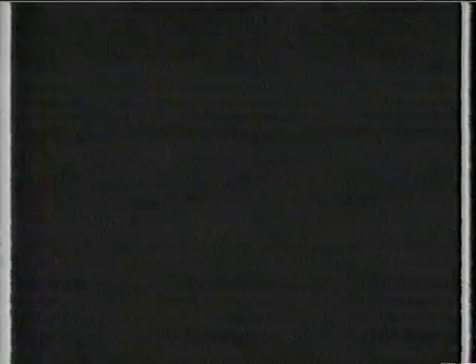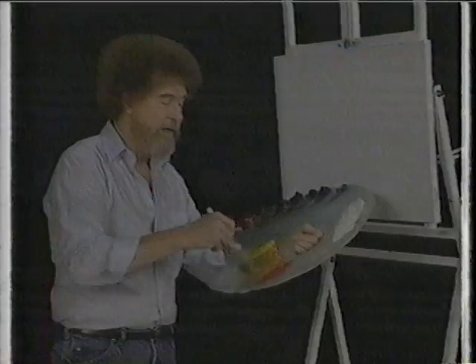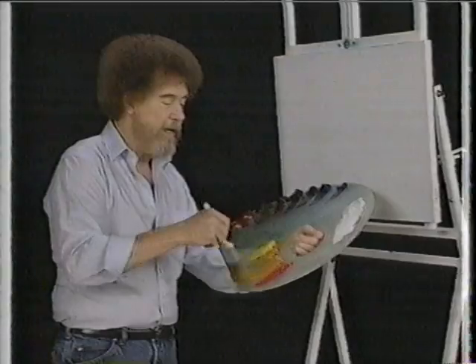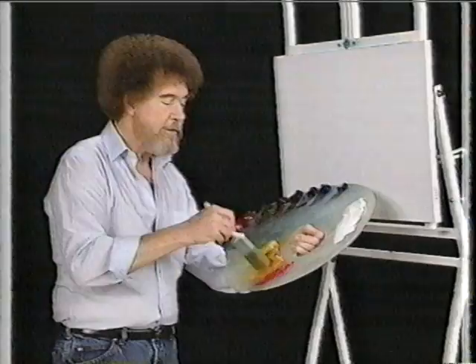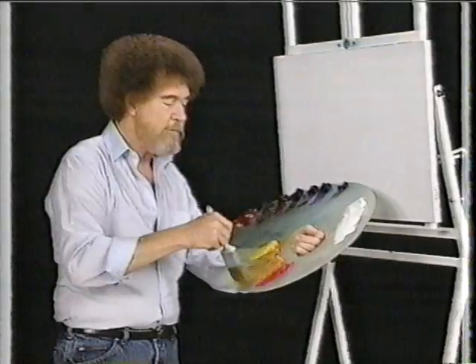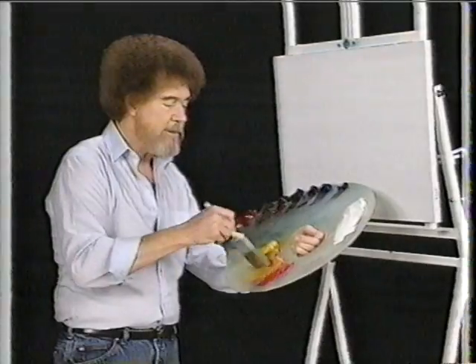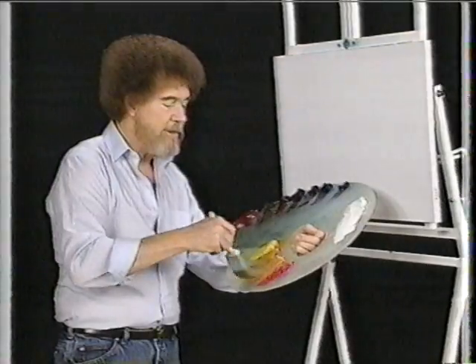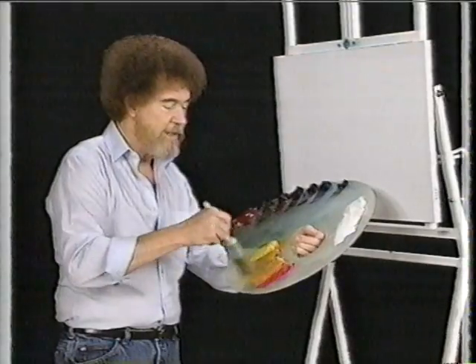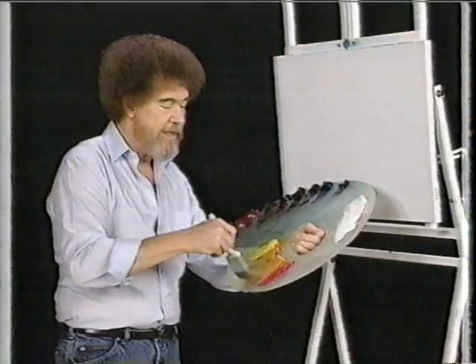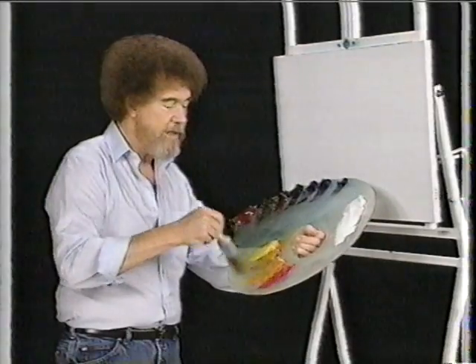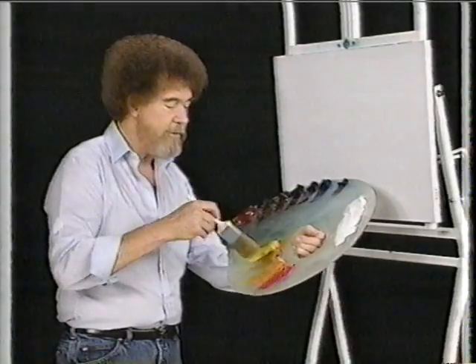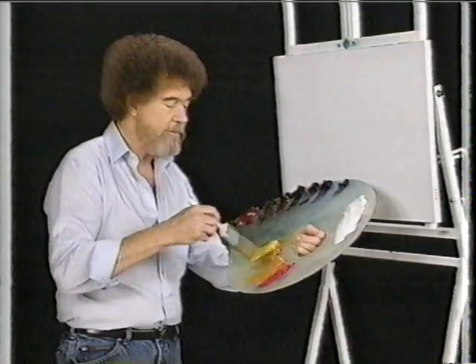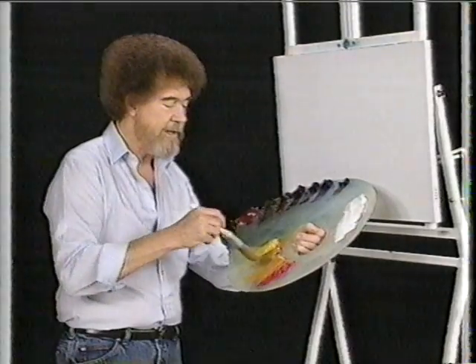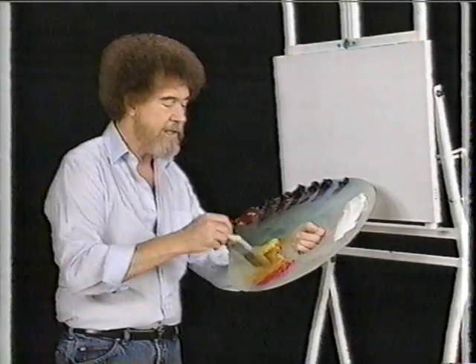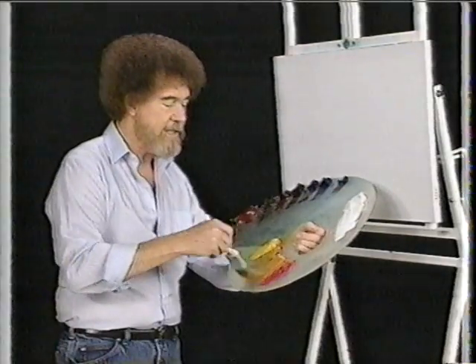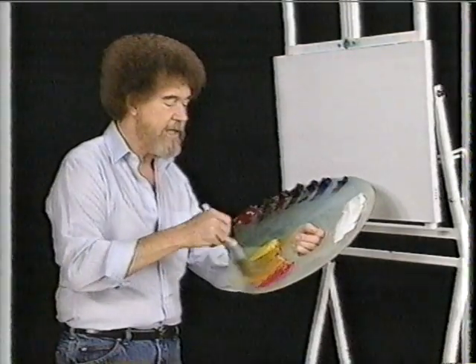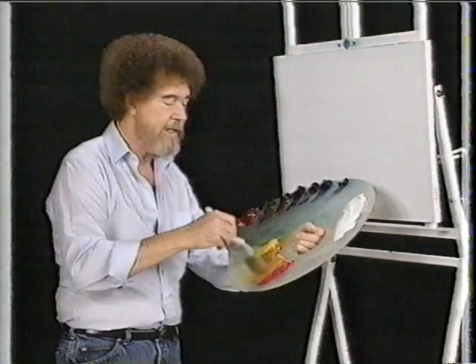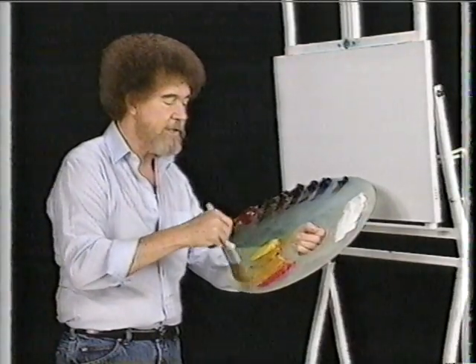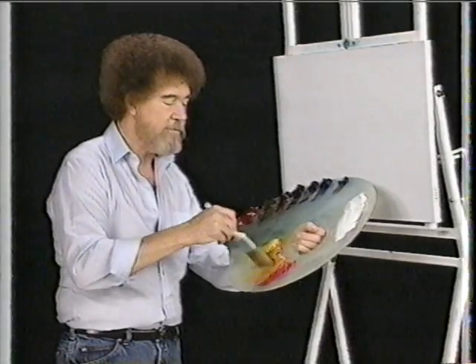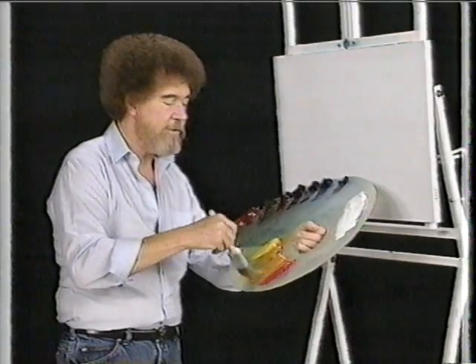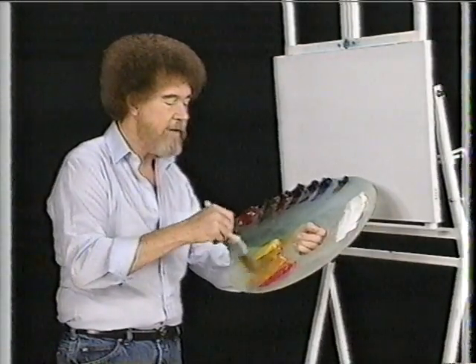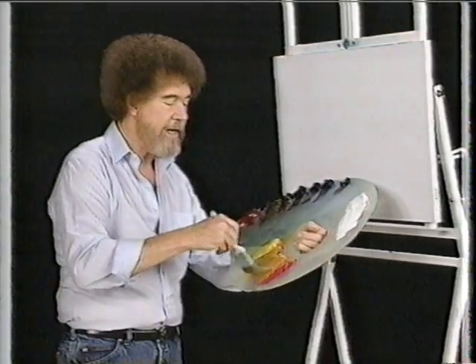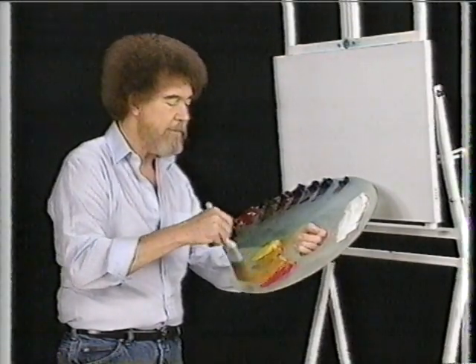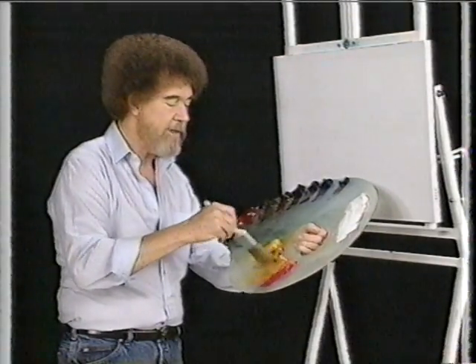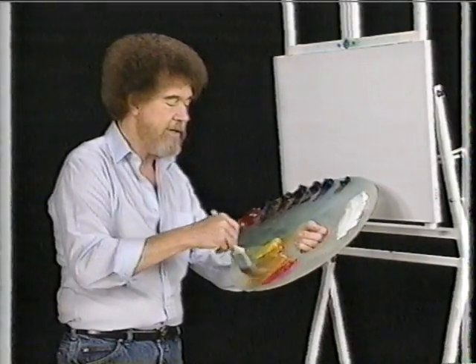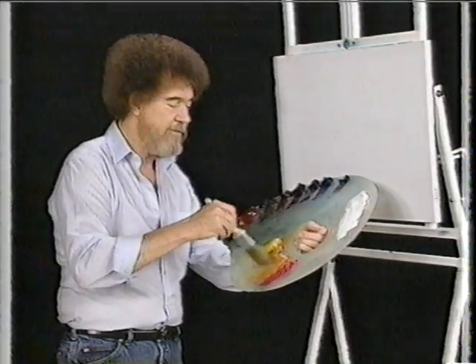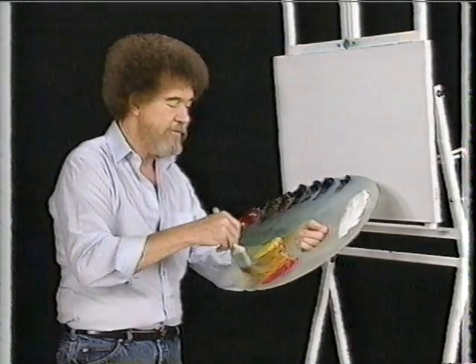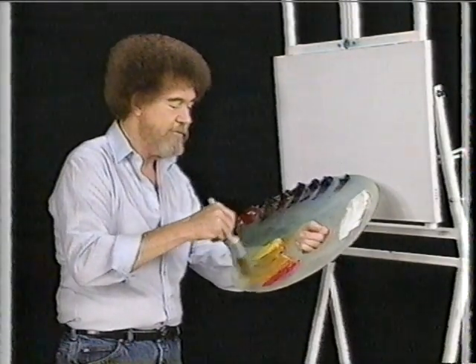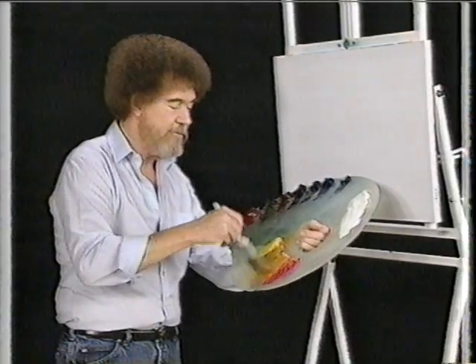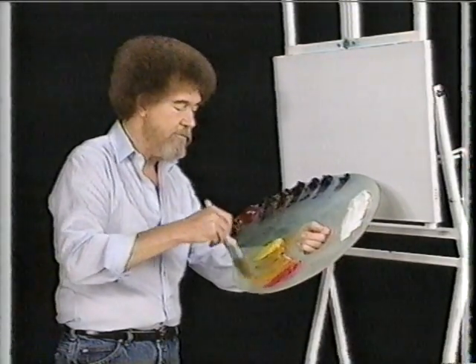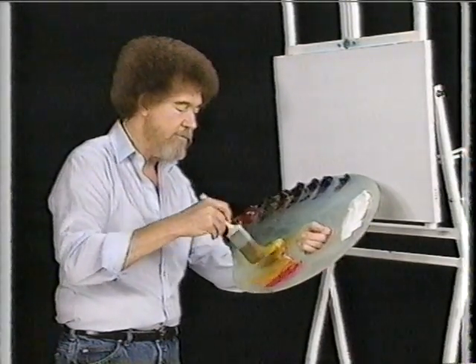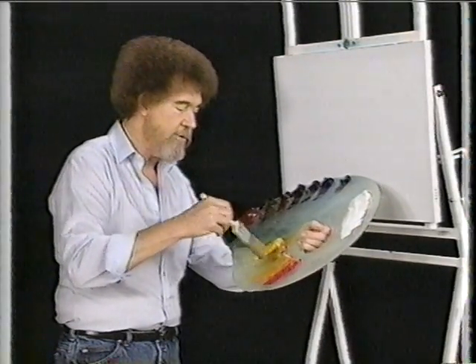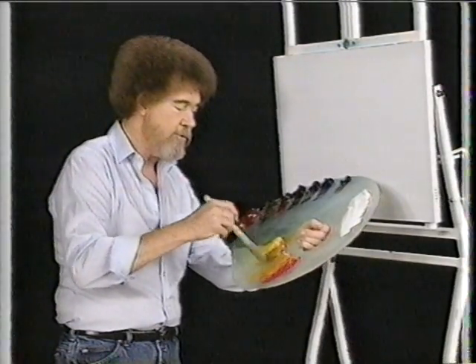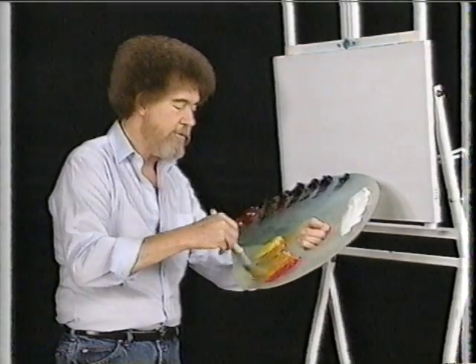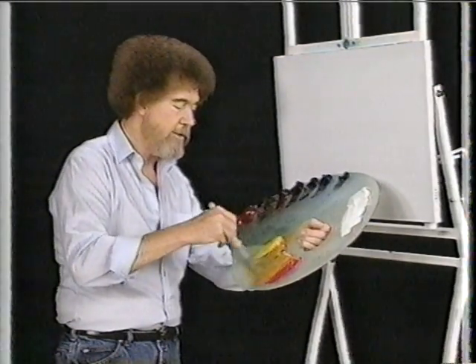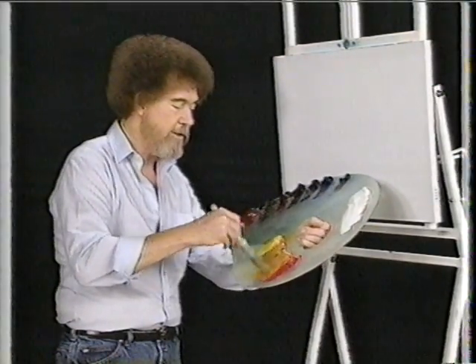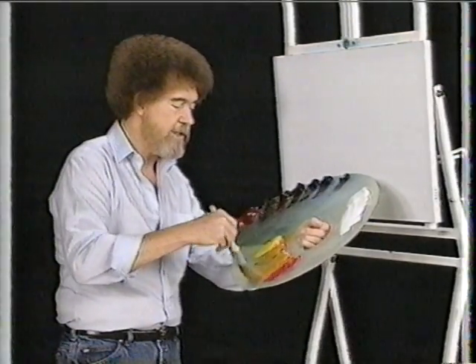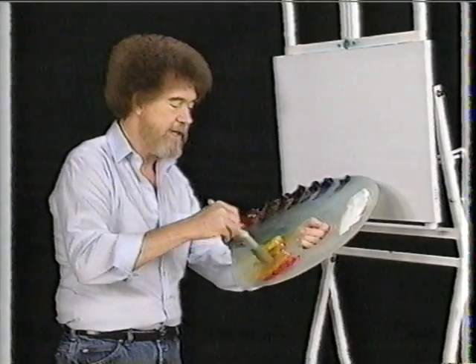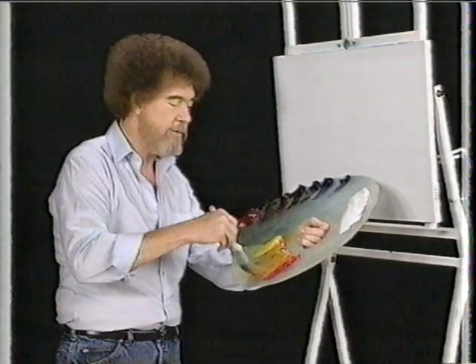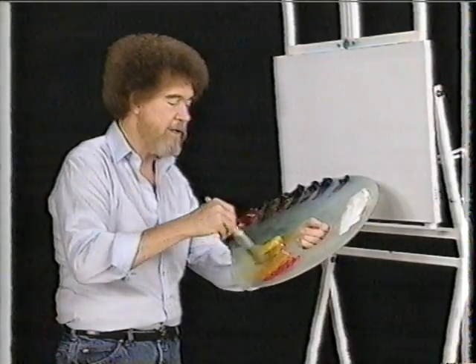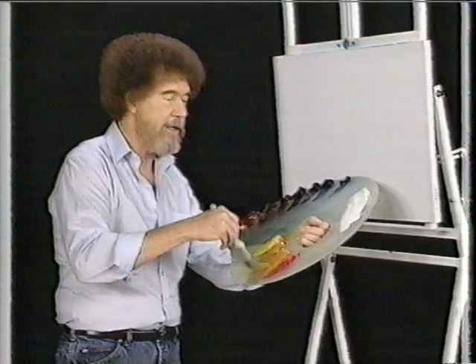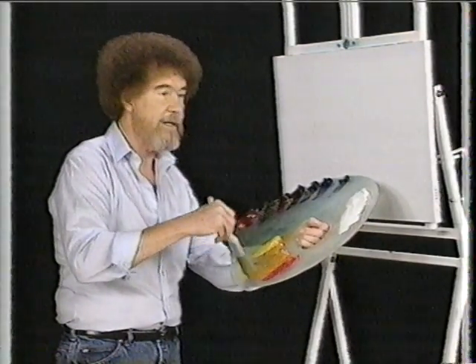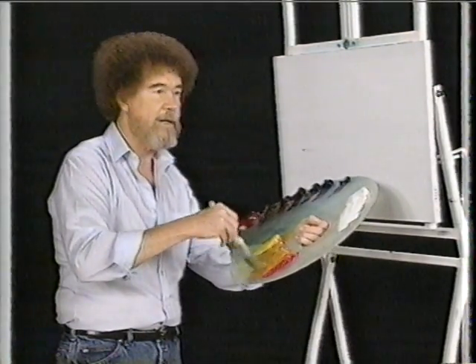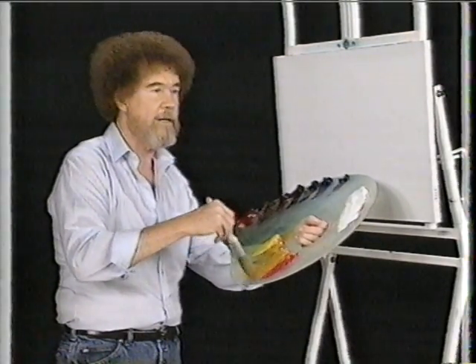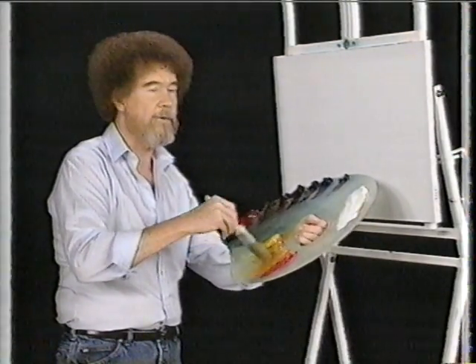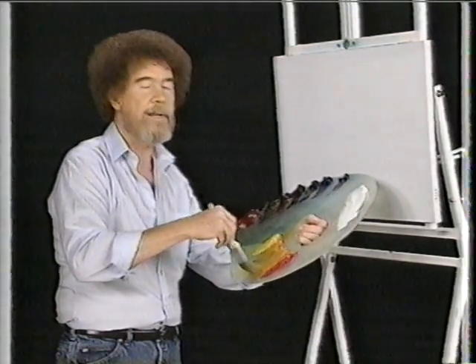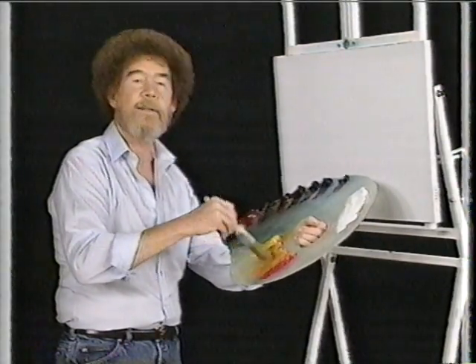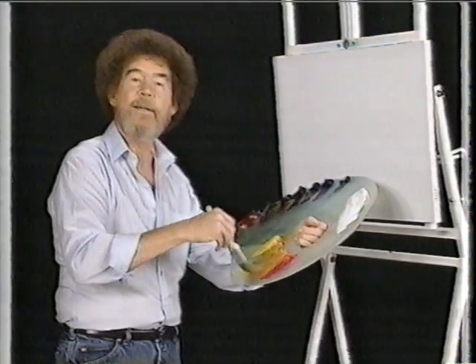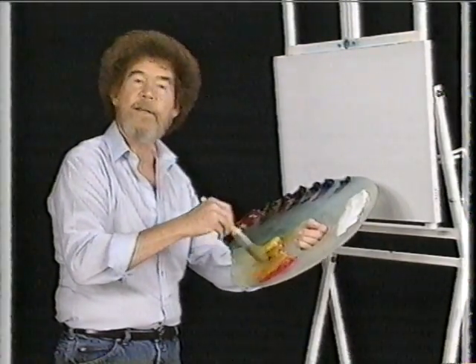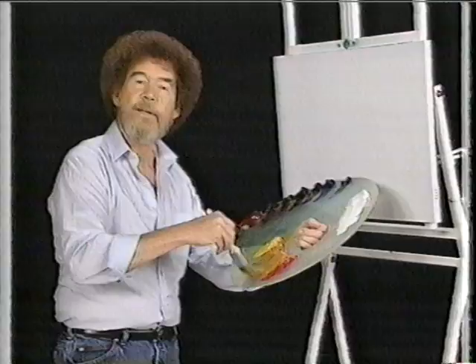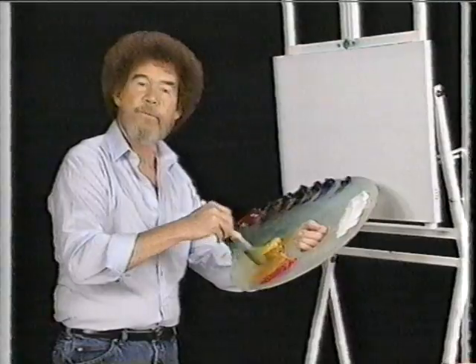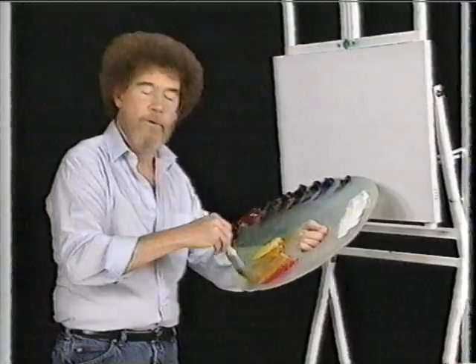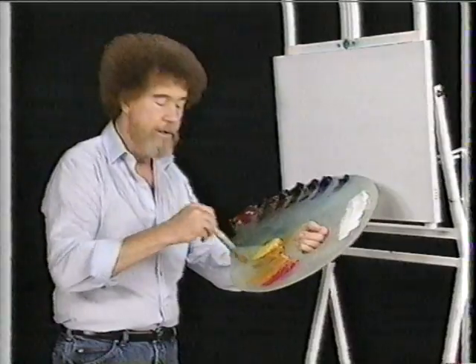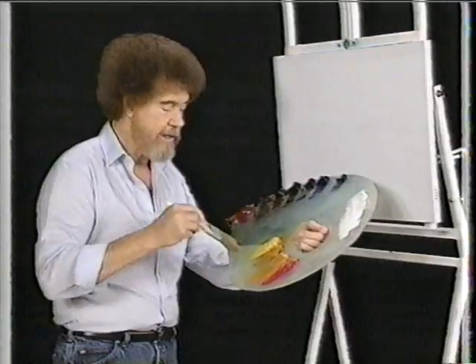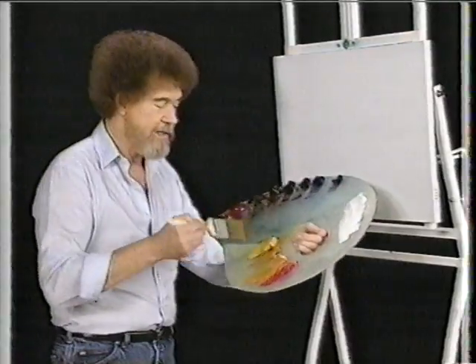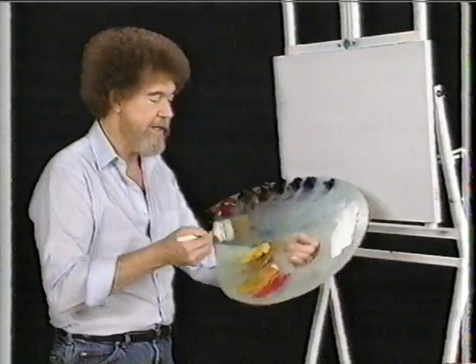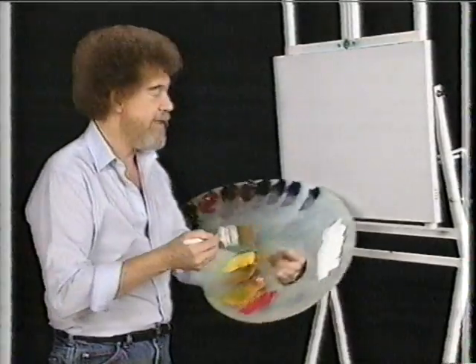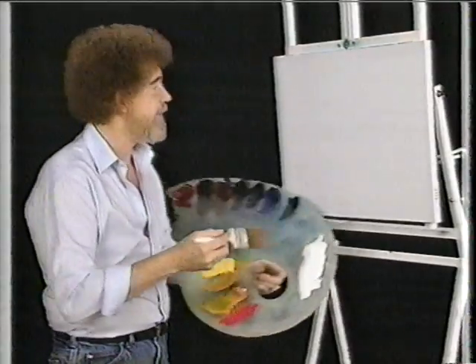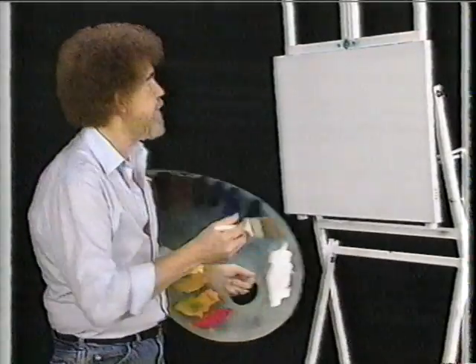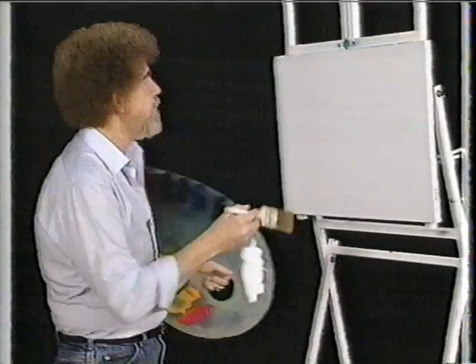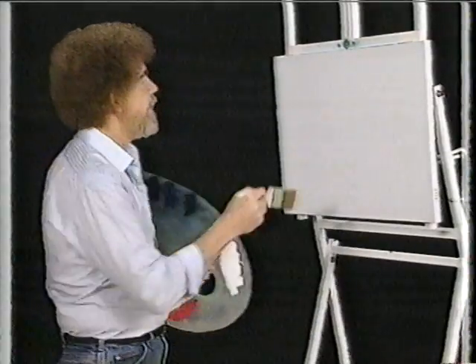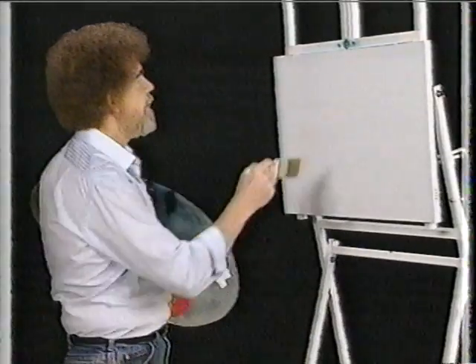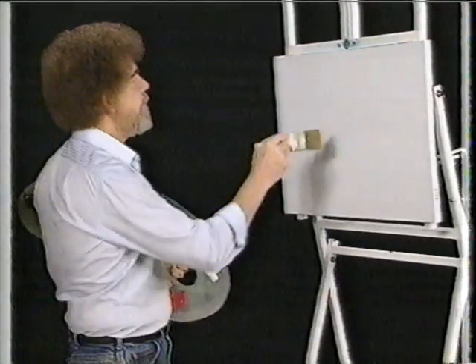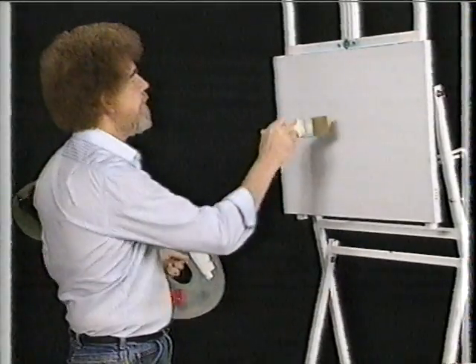I thought maybe today we'd make a scene that's very happy, a beautiful little scene with a lot of color in it, very easy, that you can do.